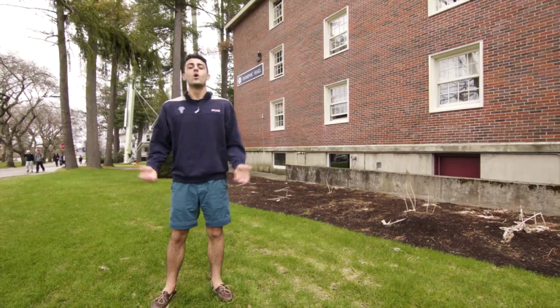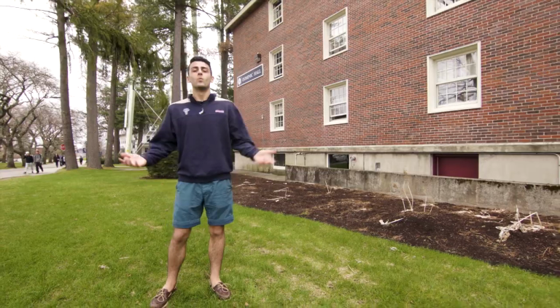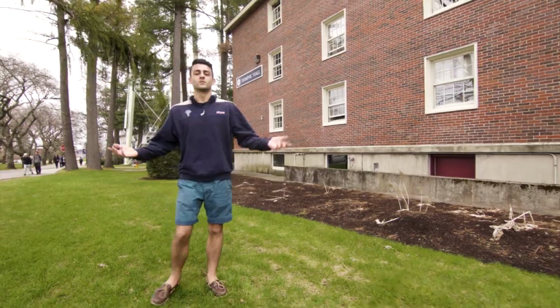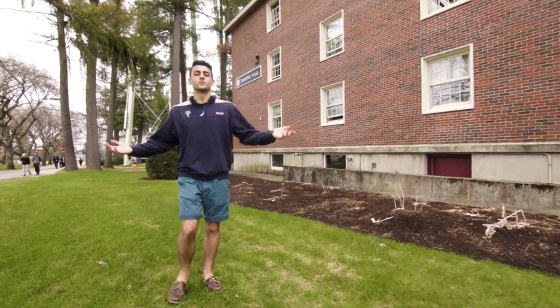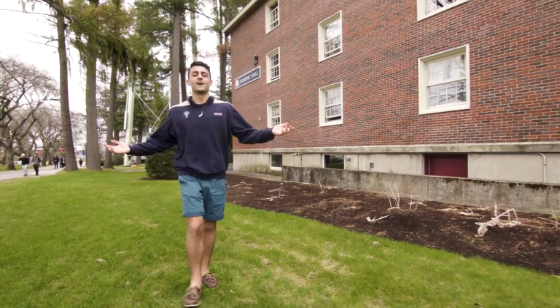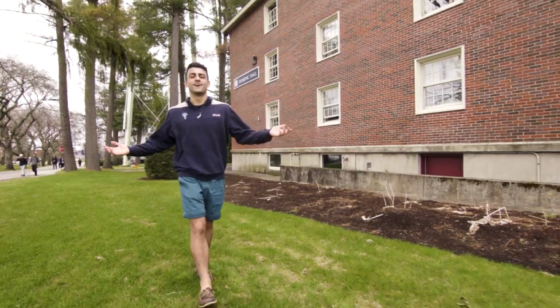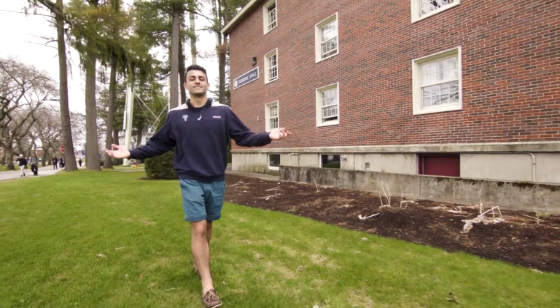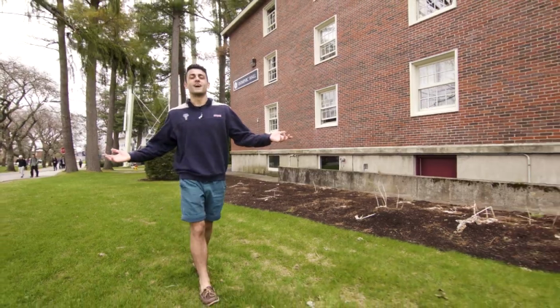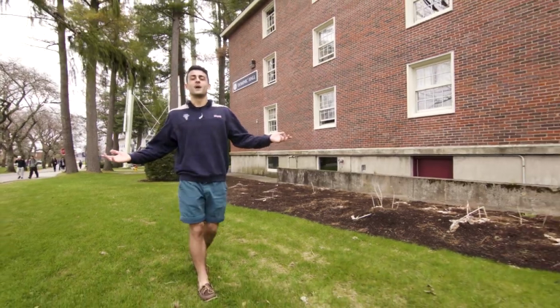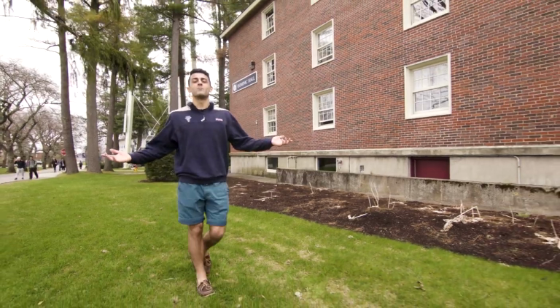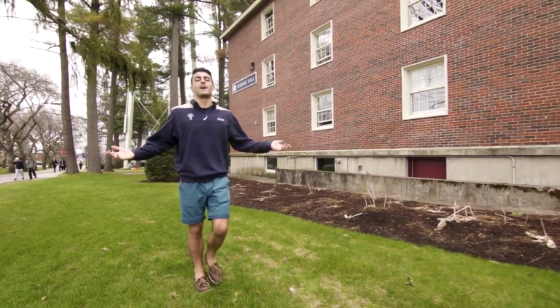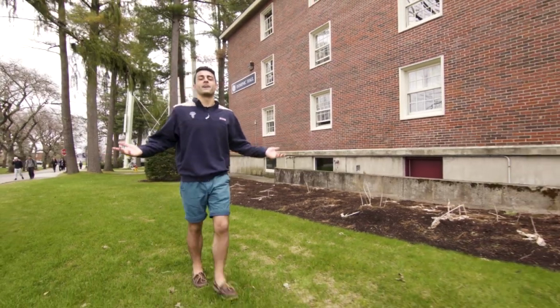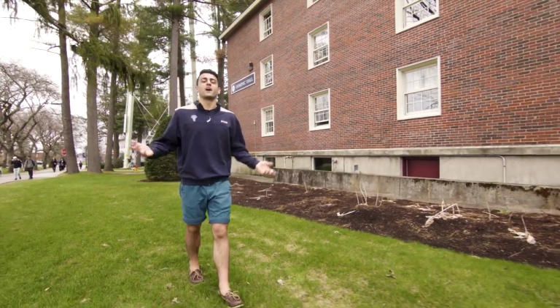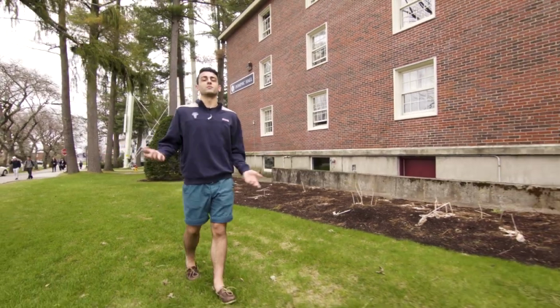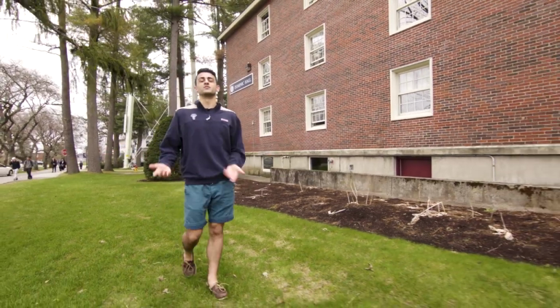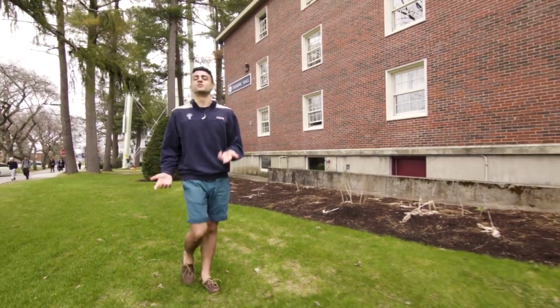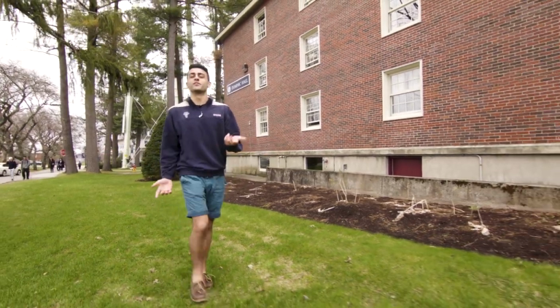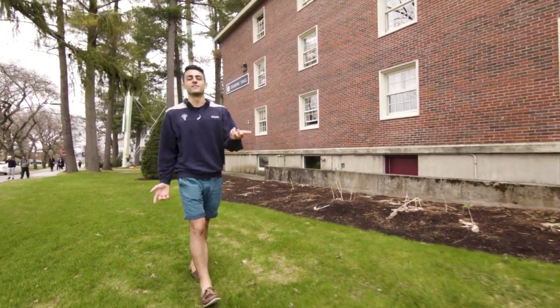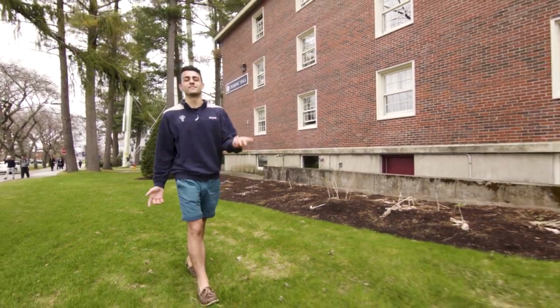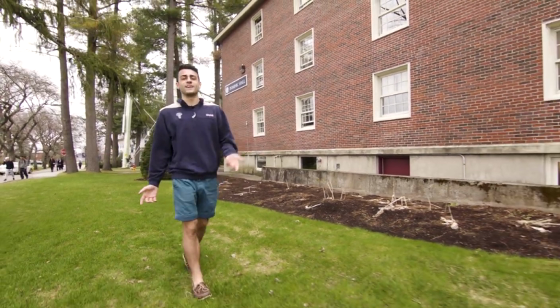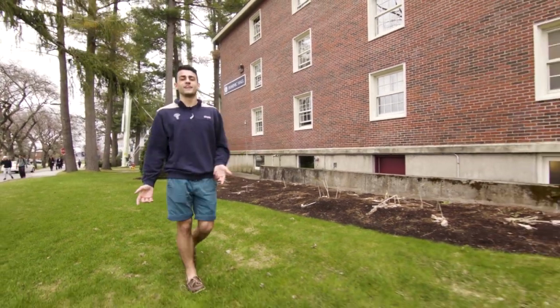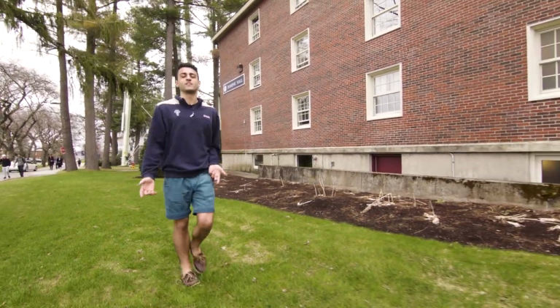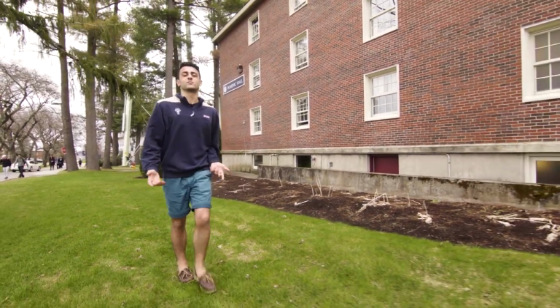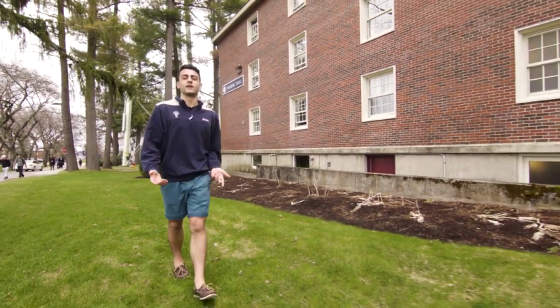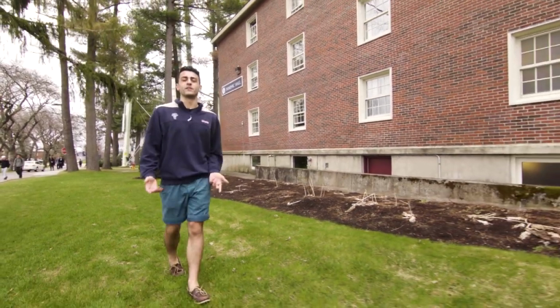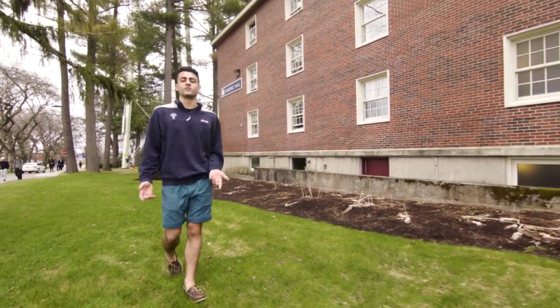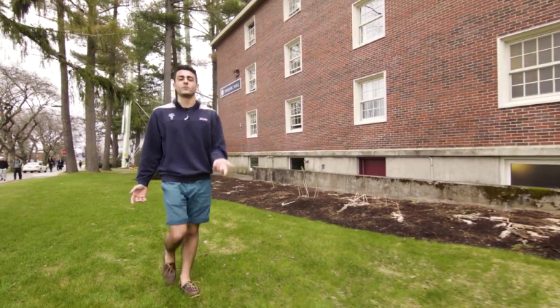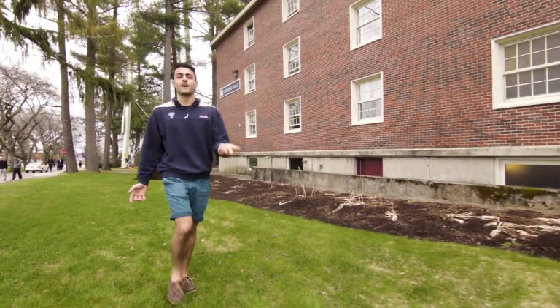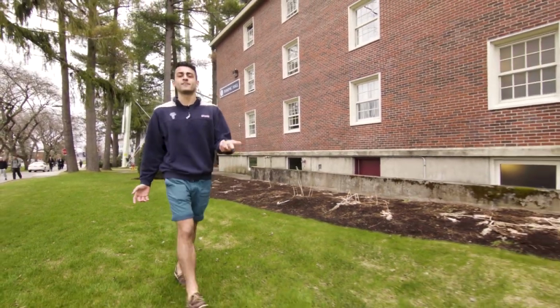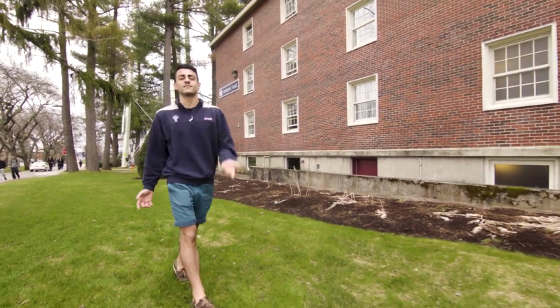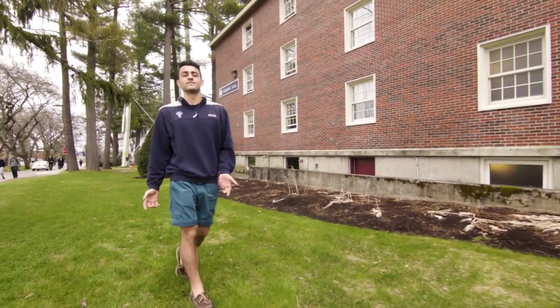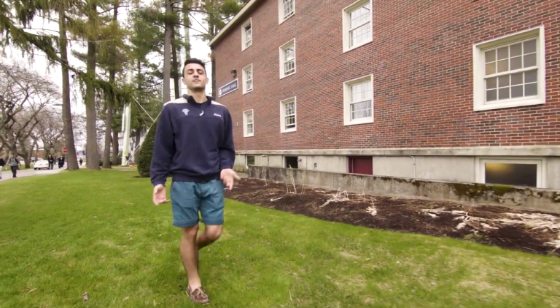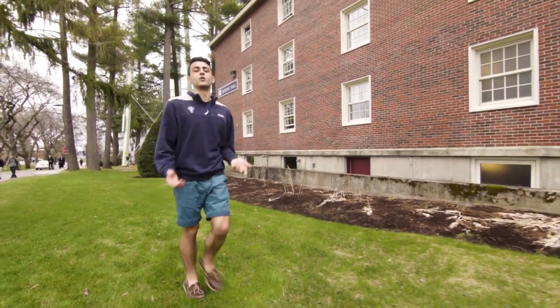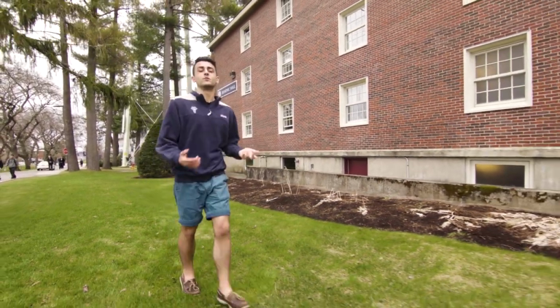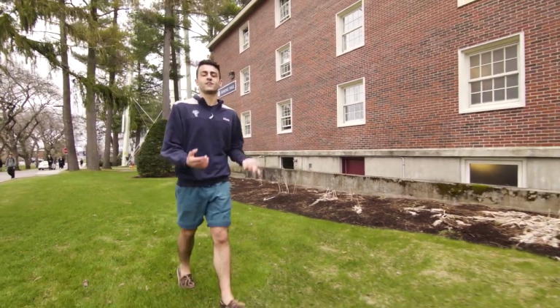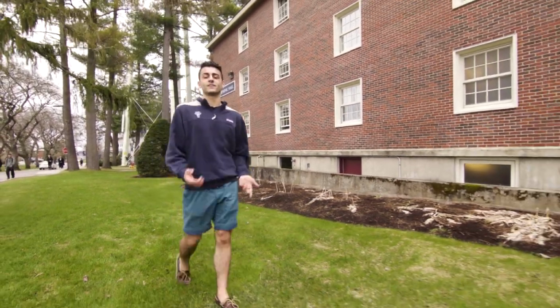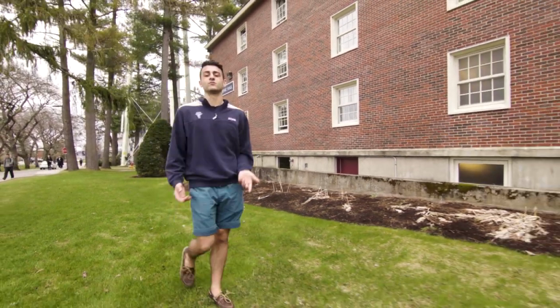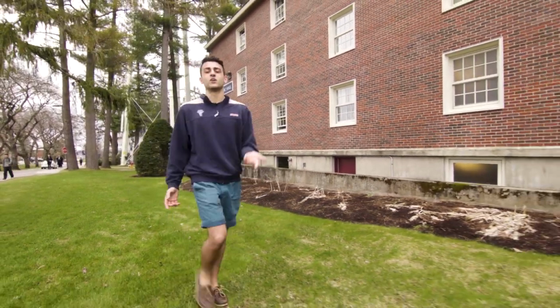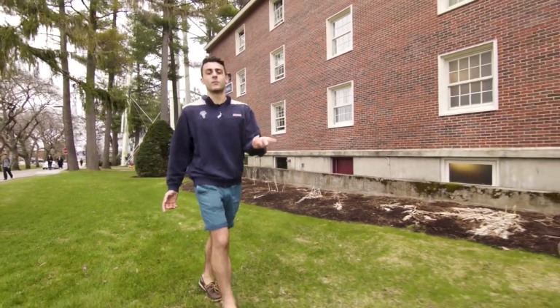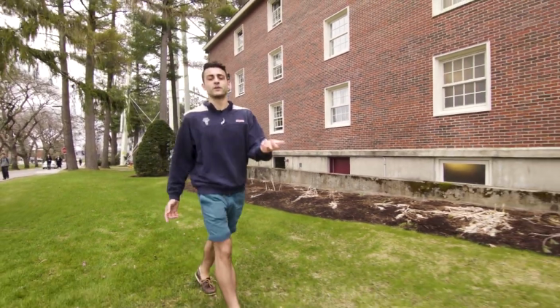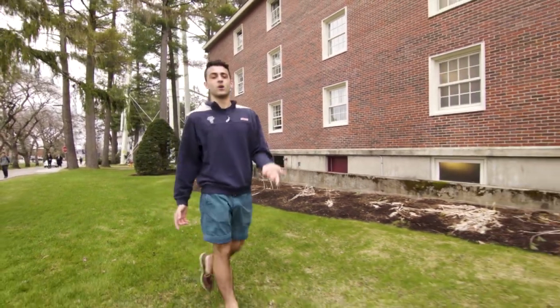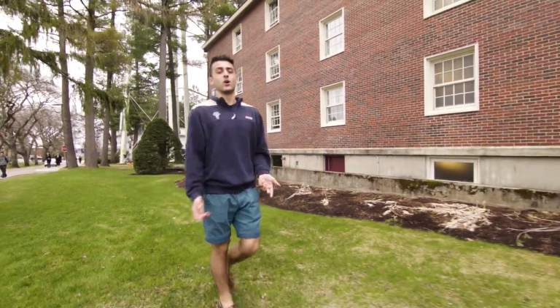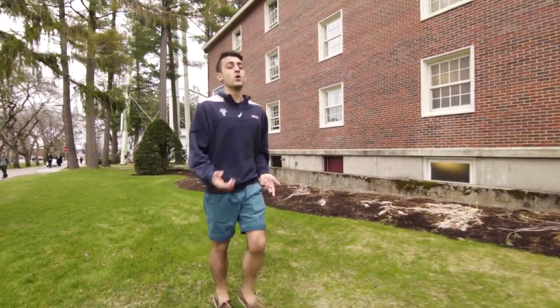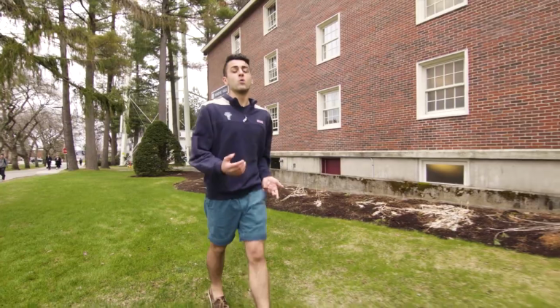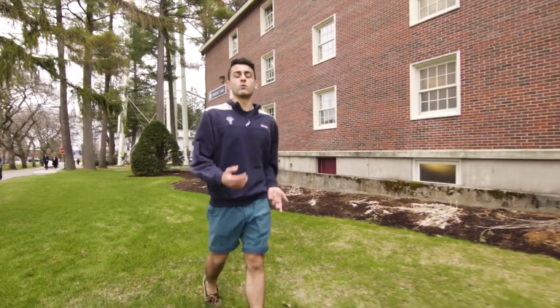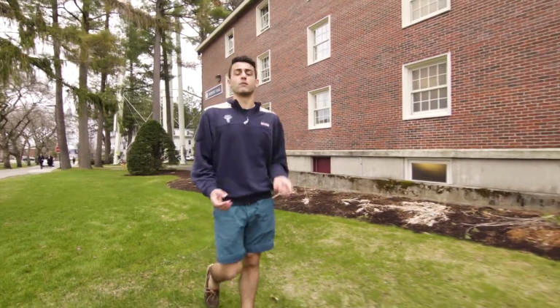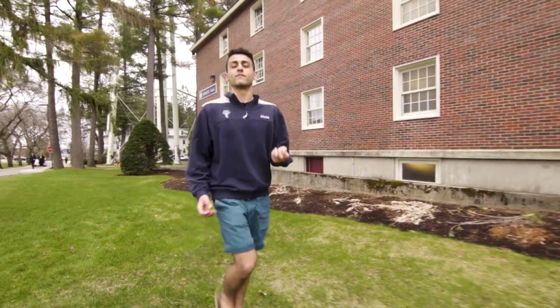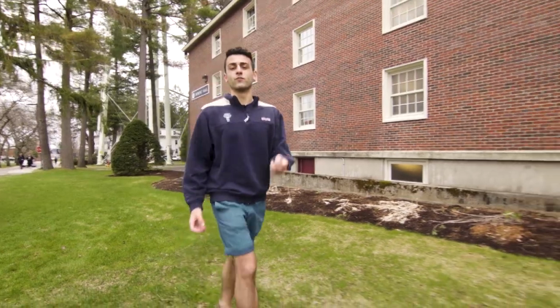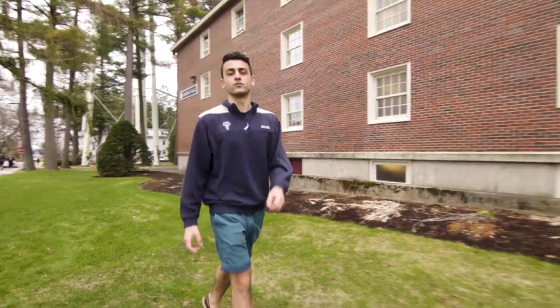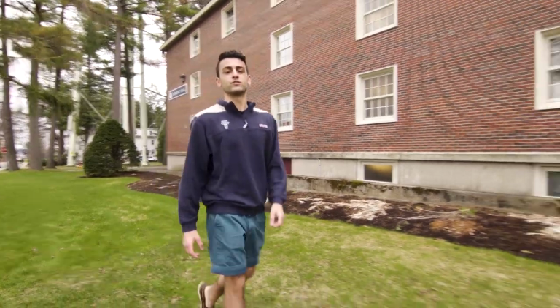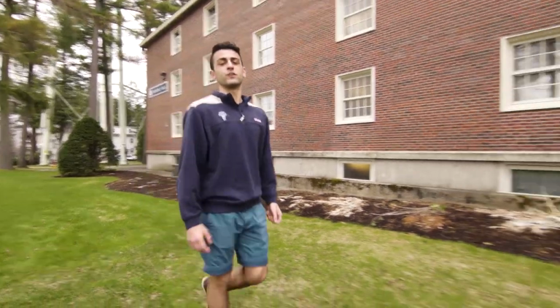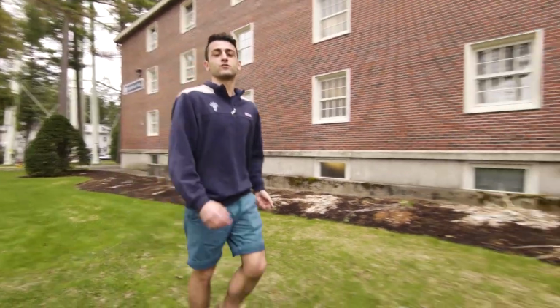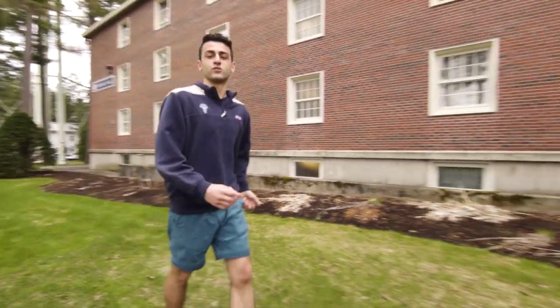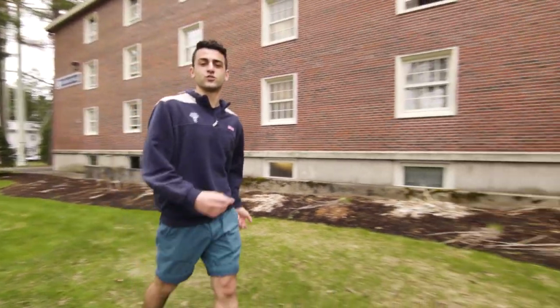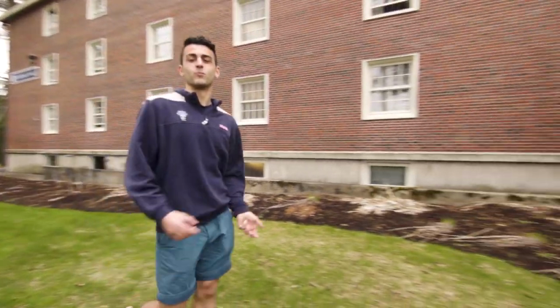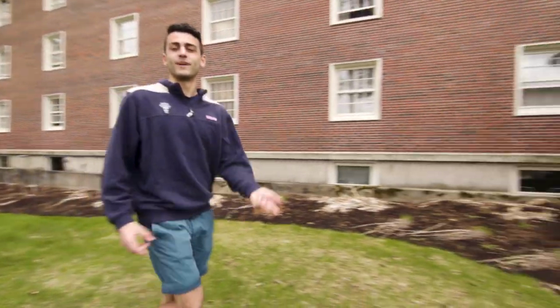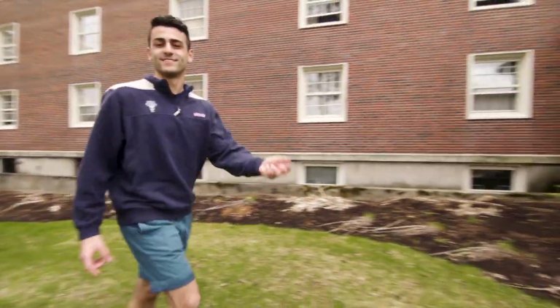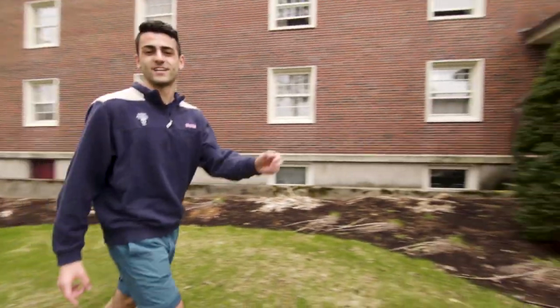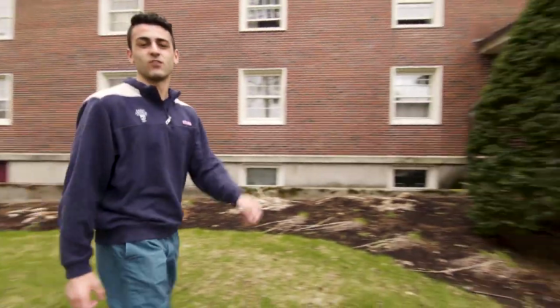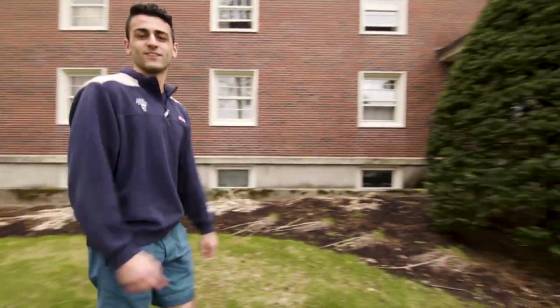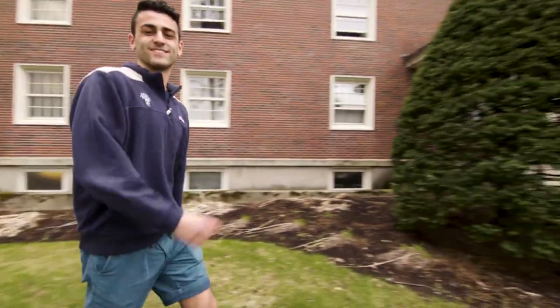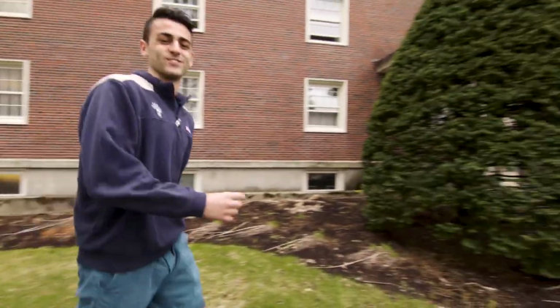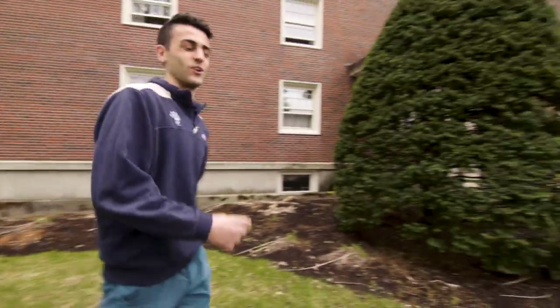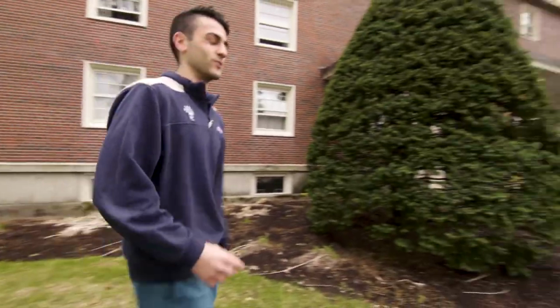What's up guys? I'm Matt. I'm a junior here at St. Aves from Andover, Mass, and today we'll be checking out Dominic Hall, one of our first year traditional men's style residence halls.